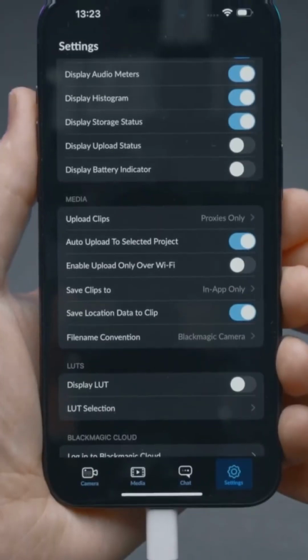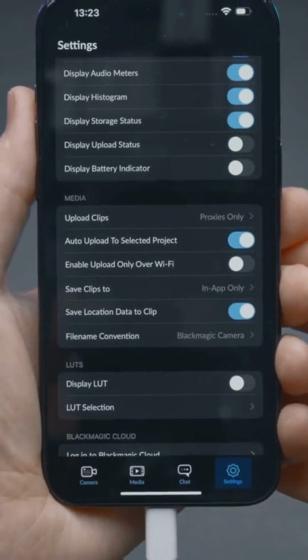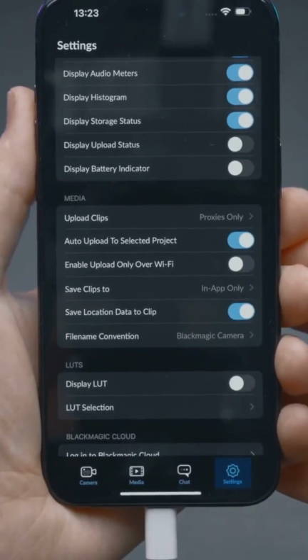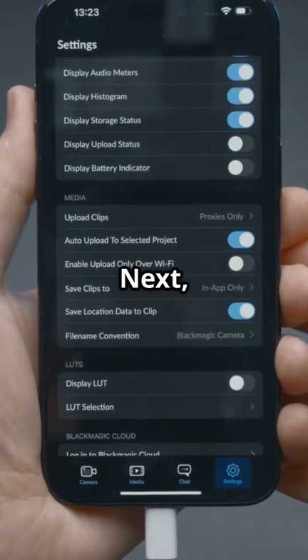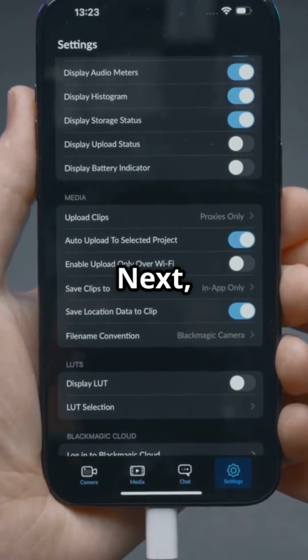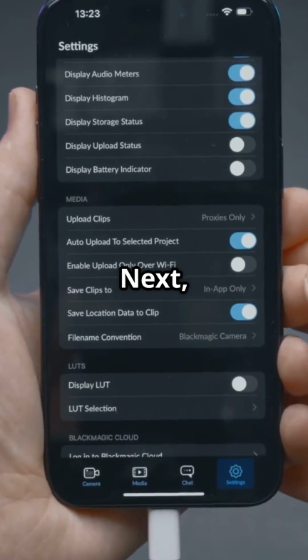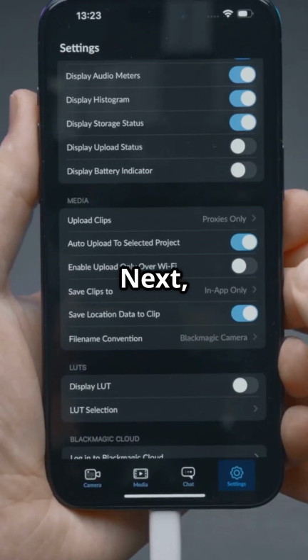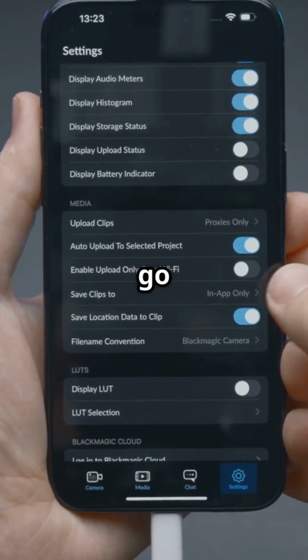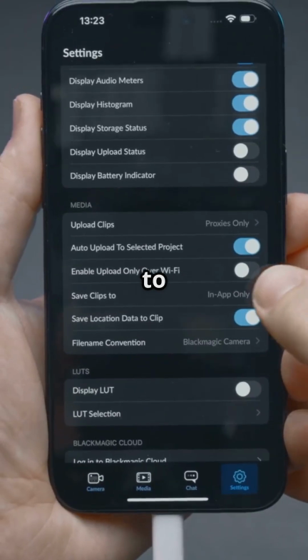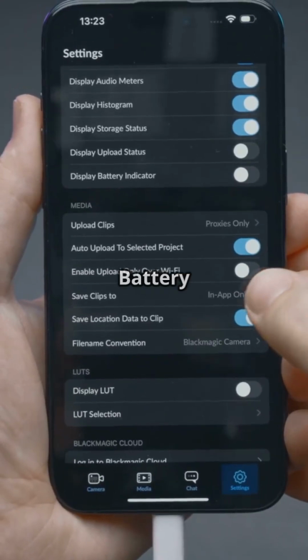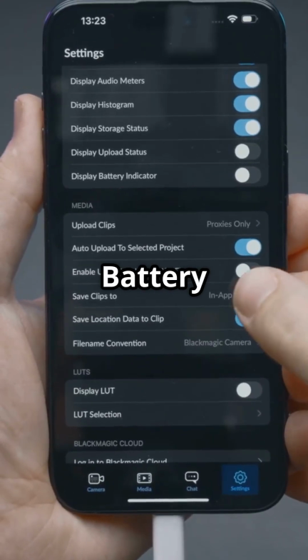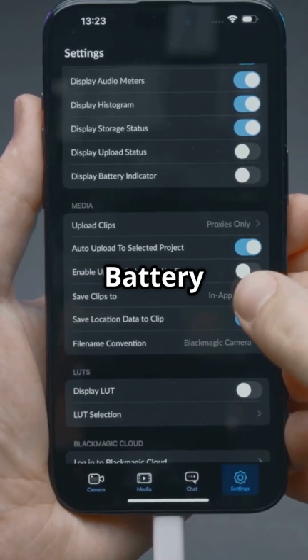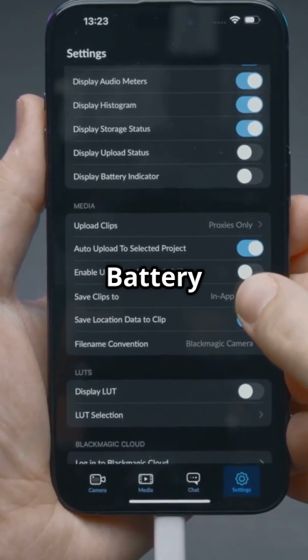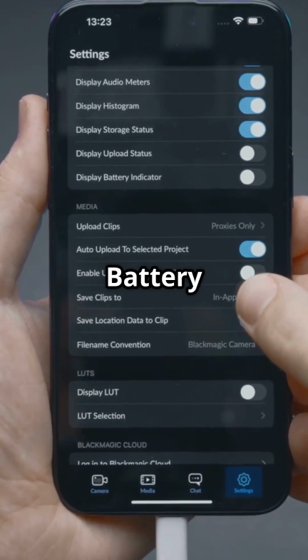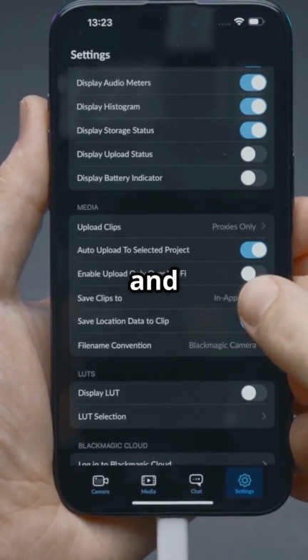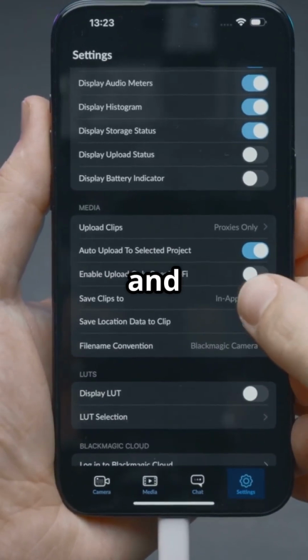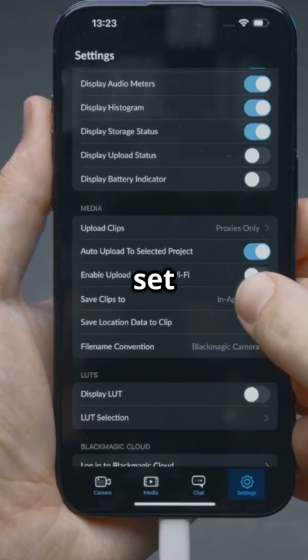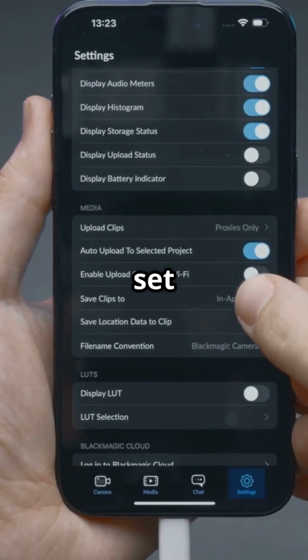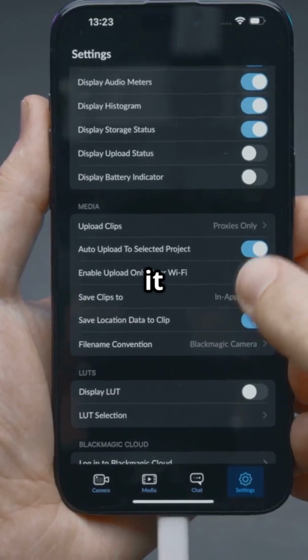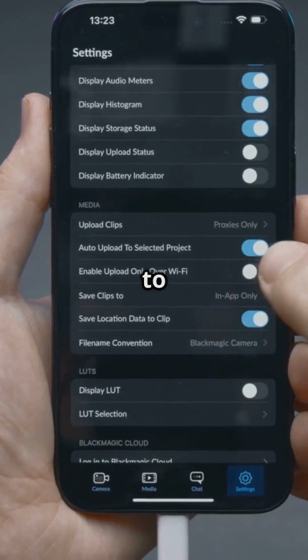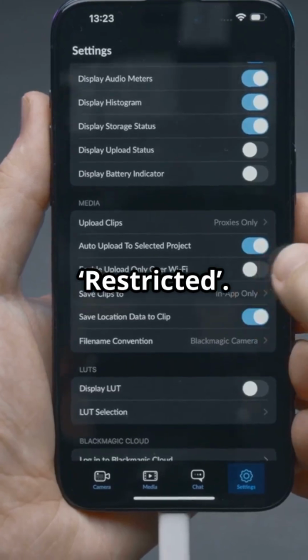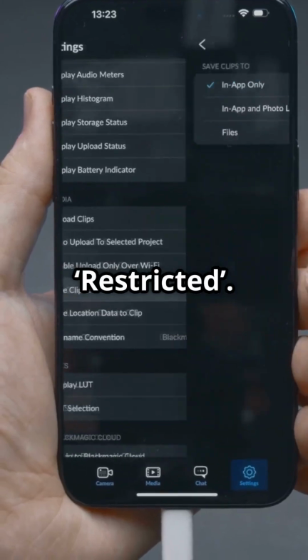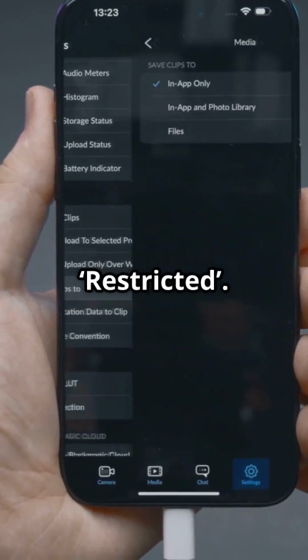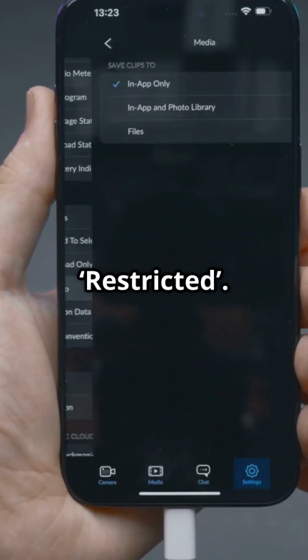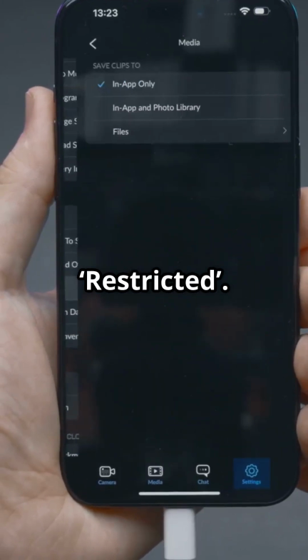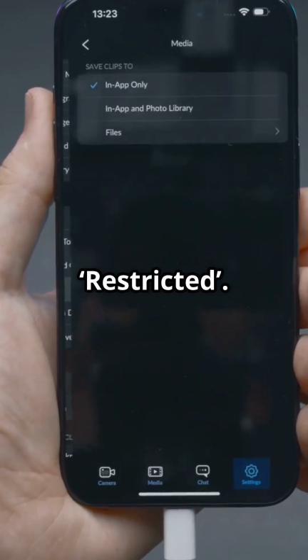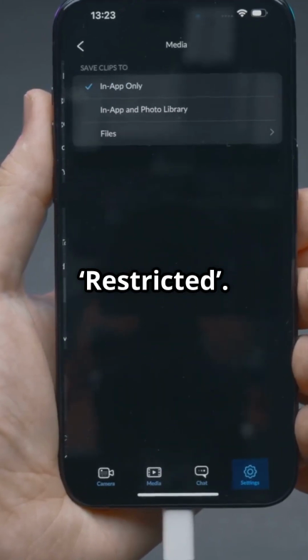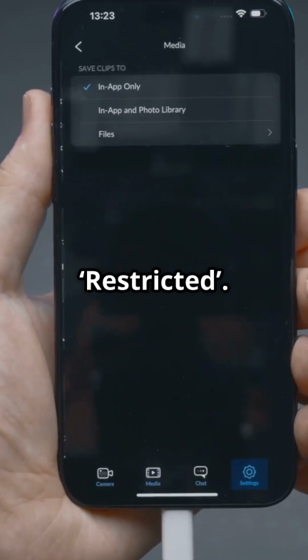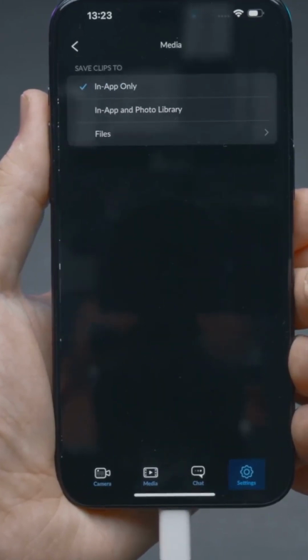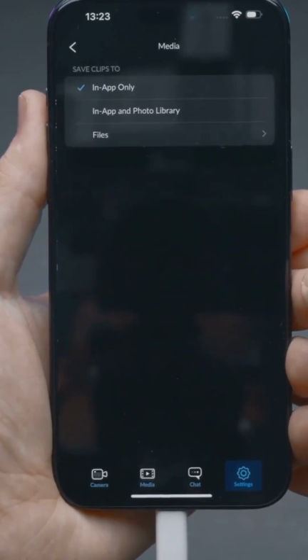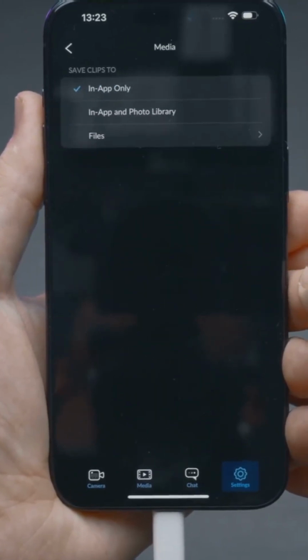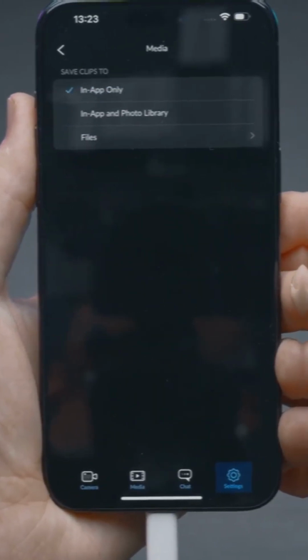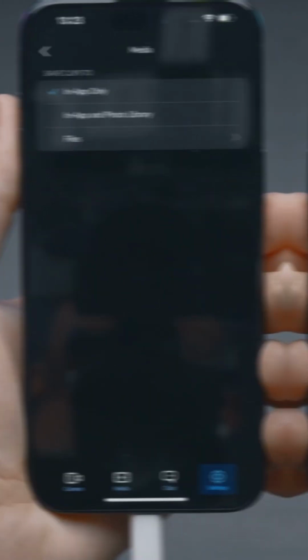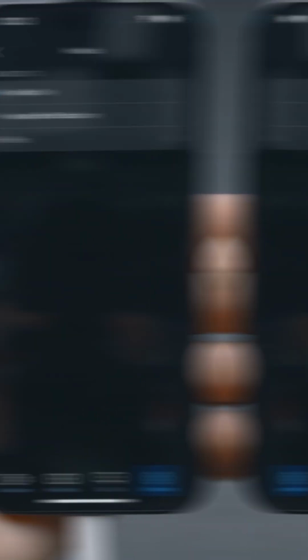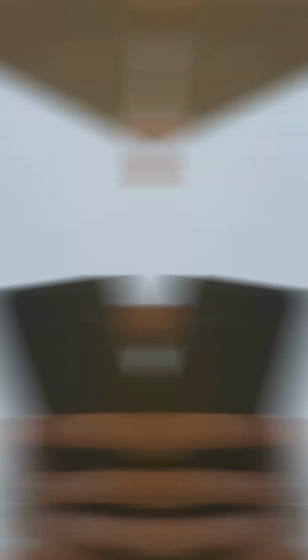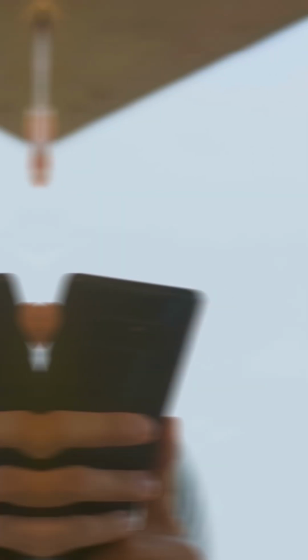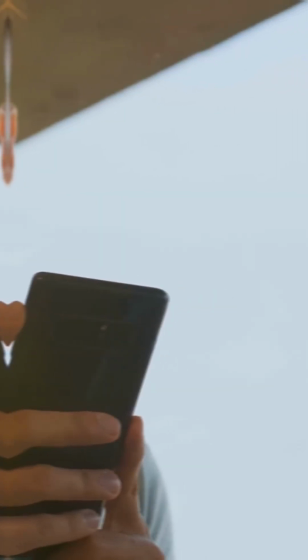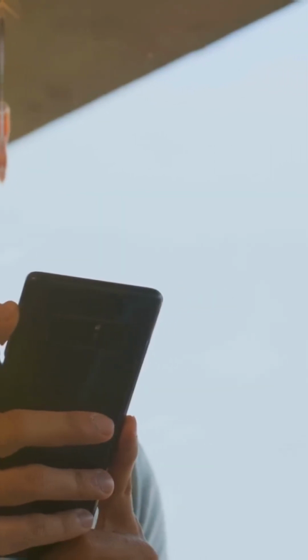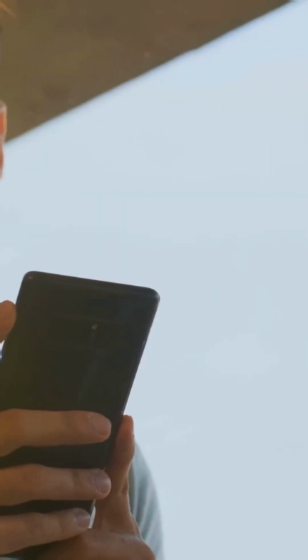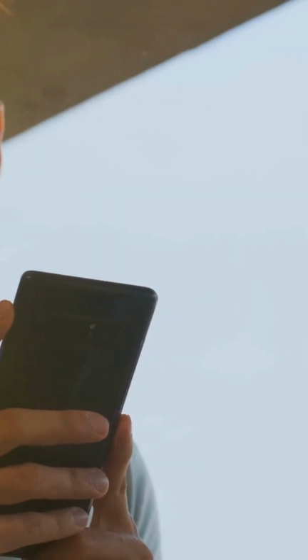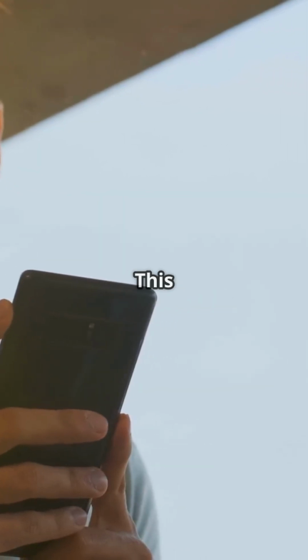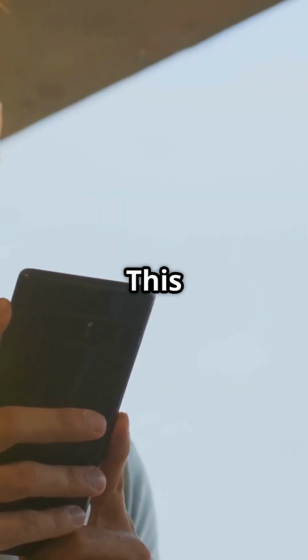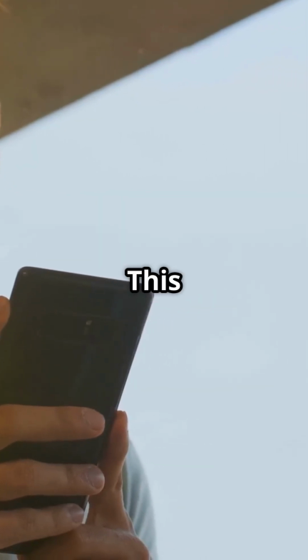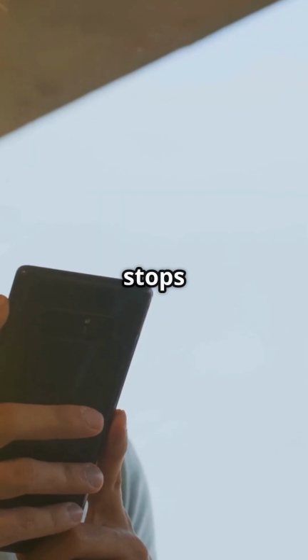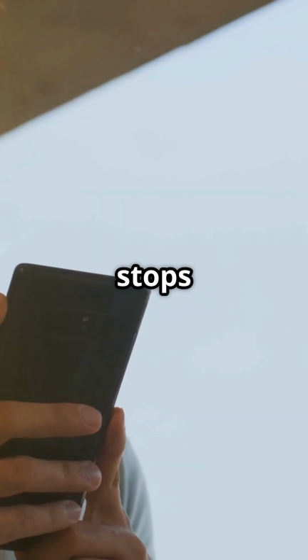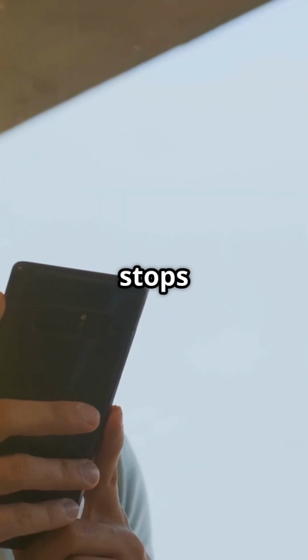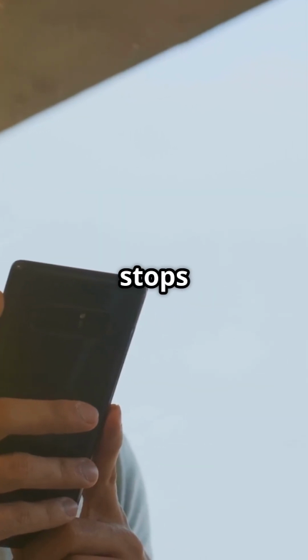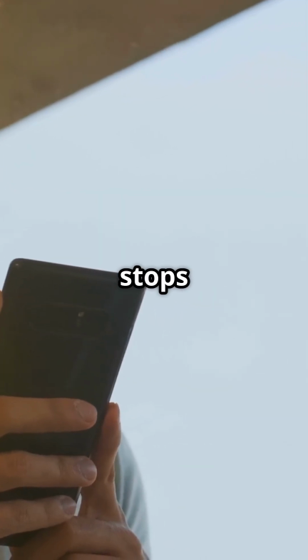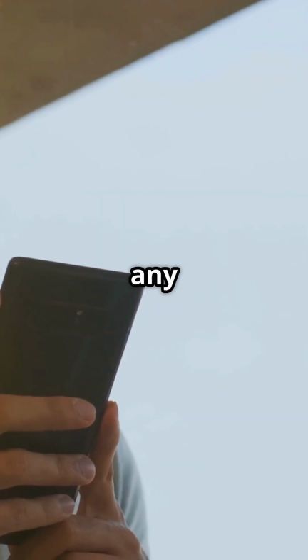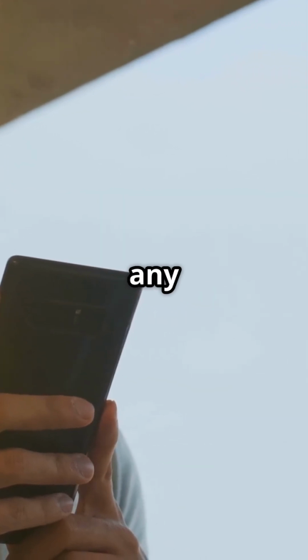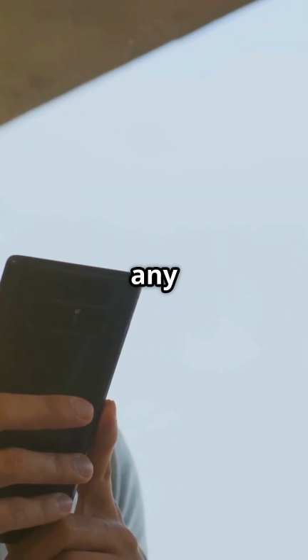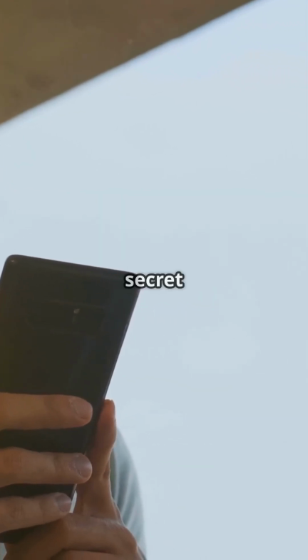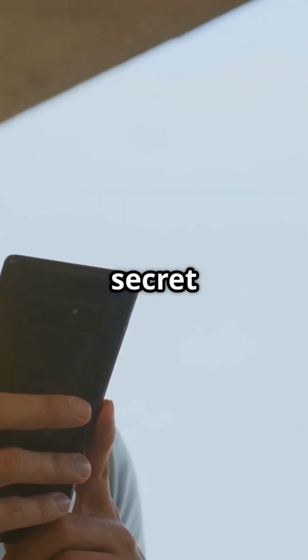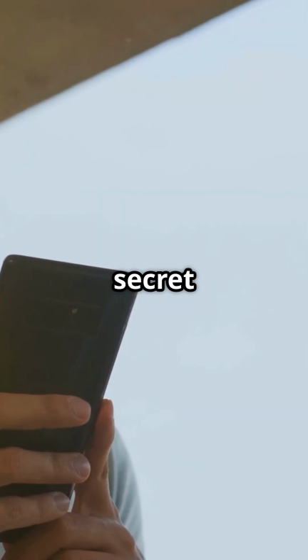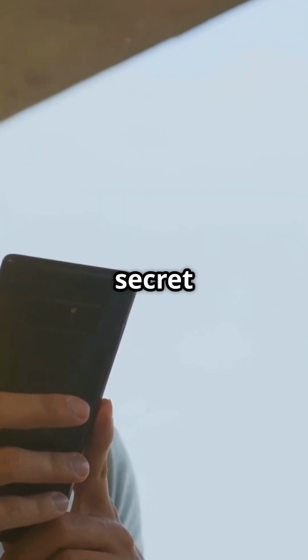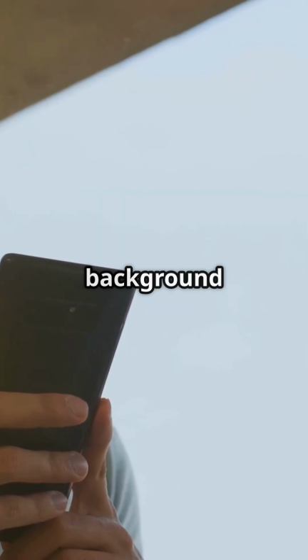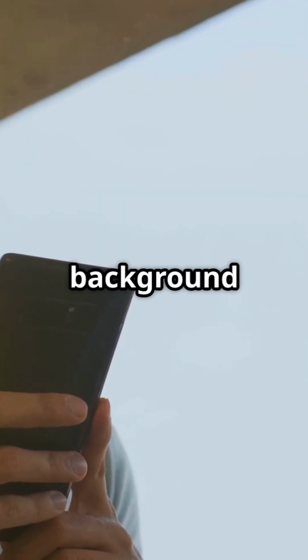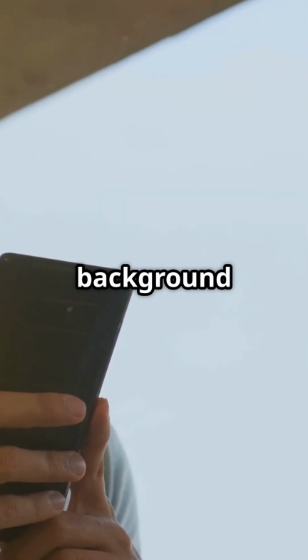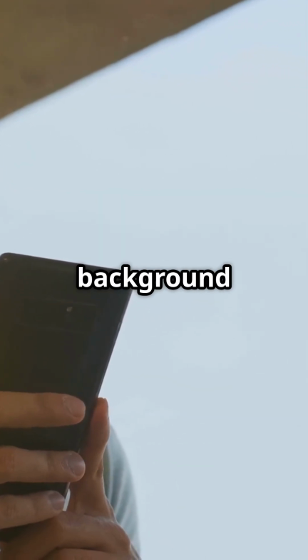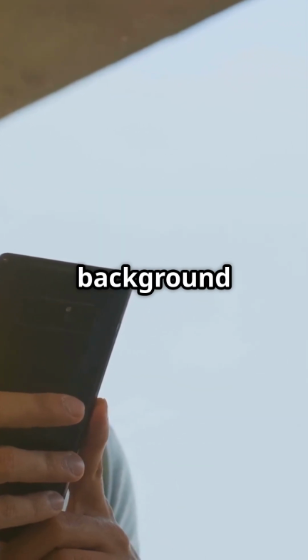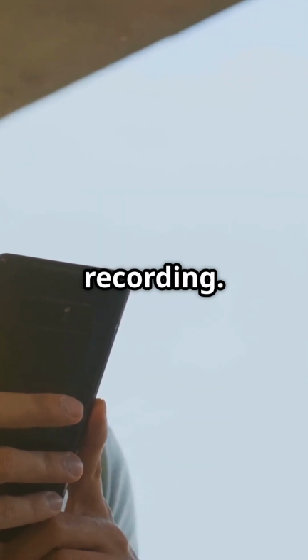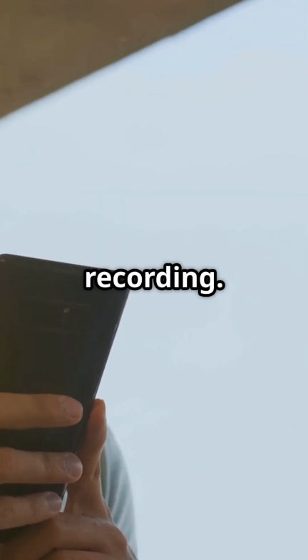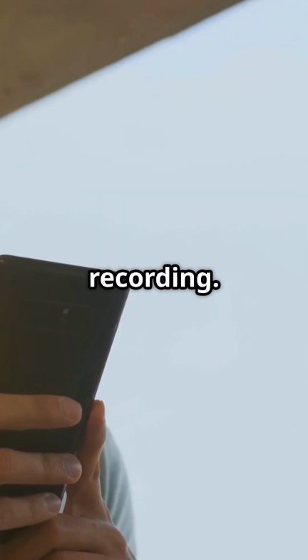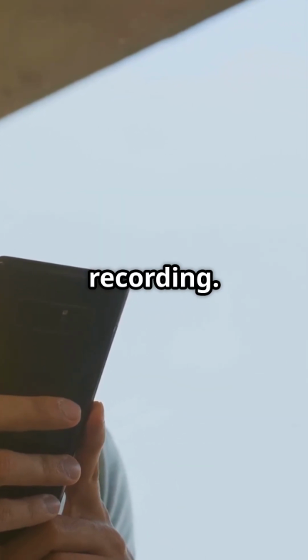Next, go to Battery and set it to Restricted. This stops any secret background recording.